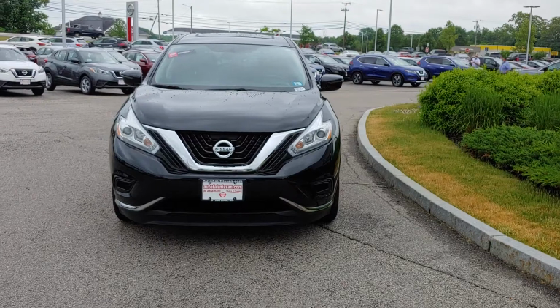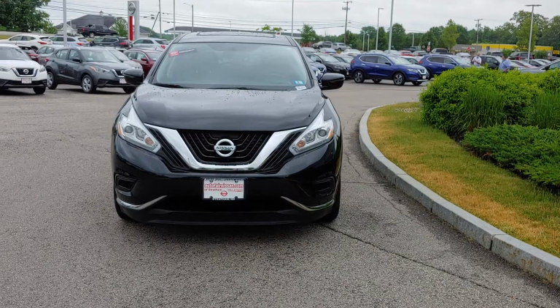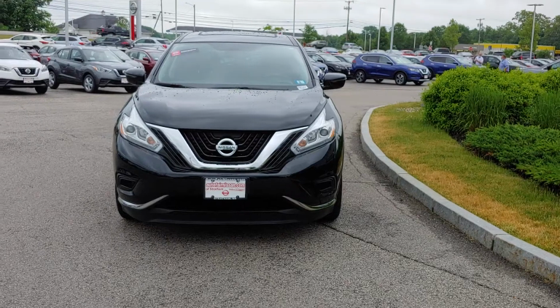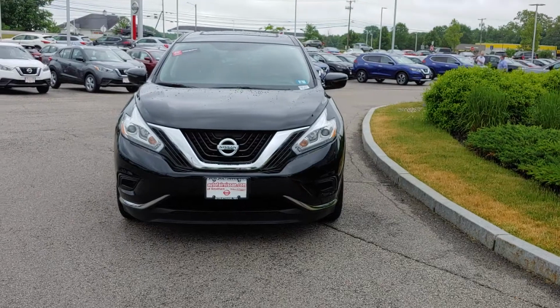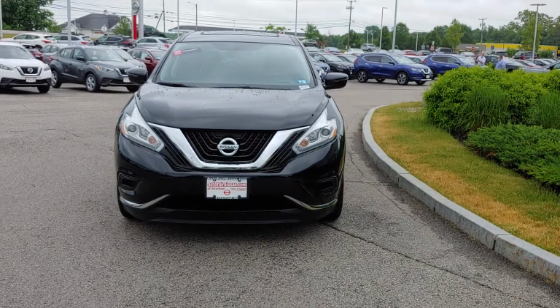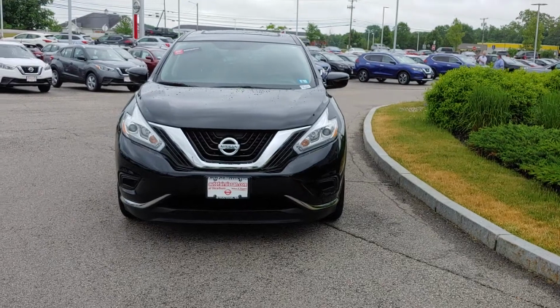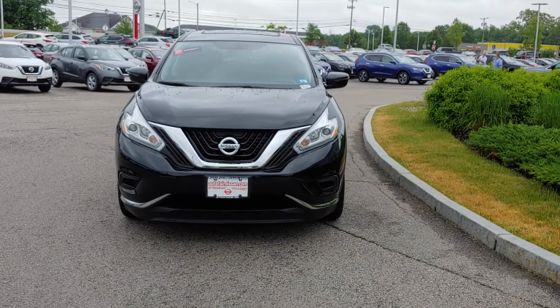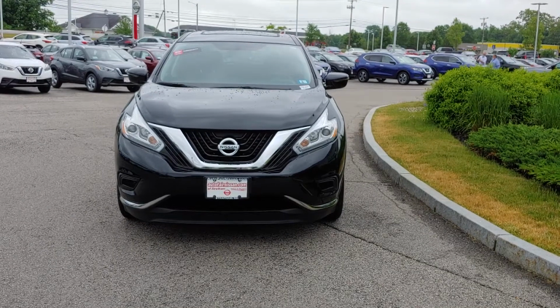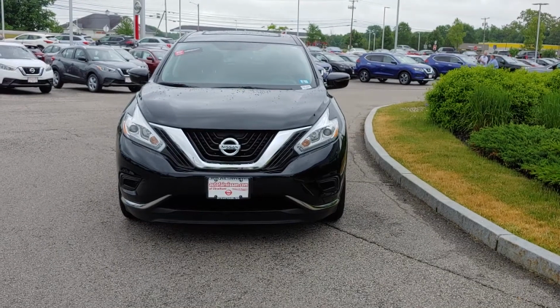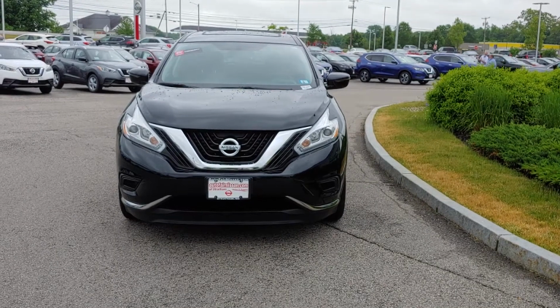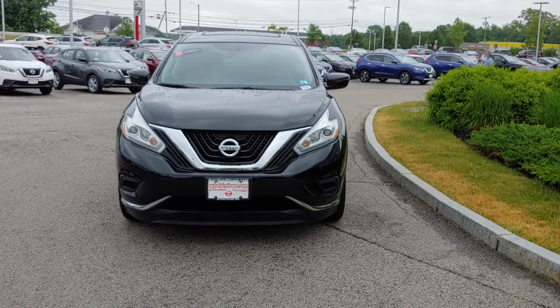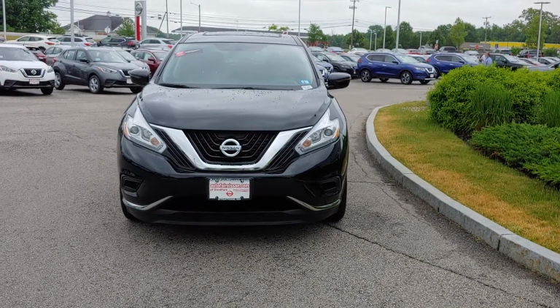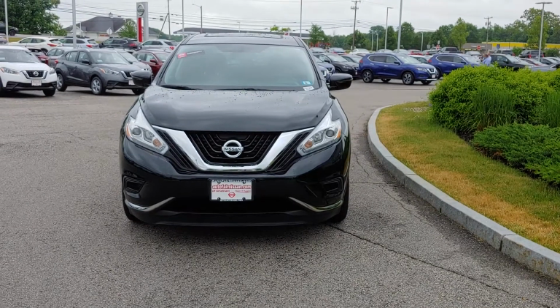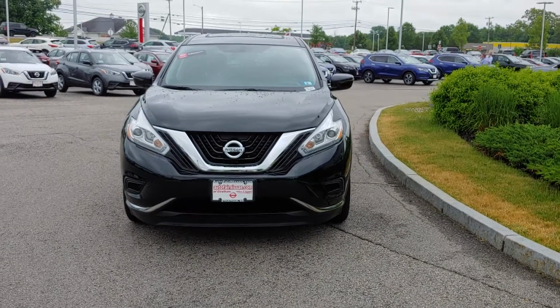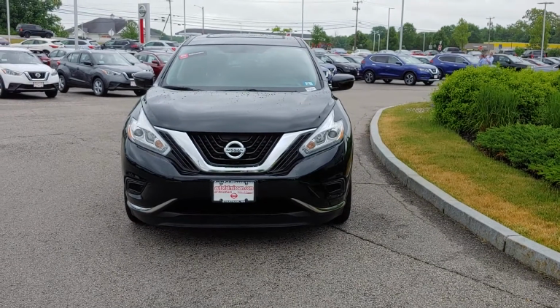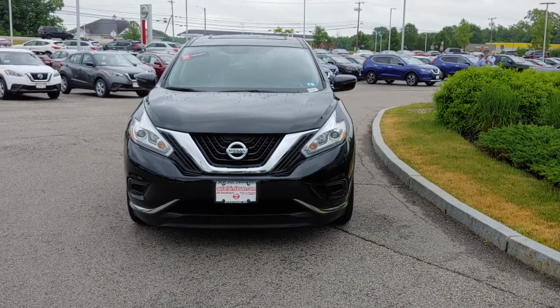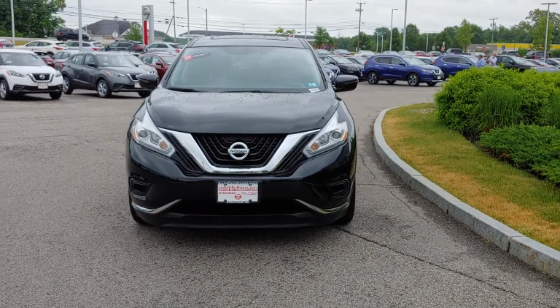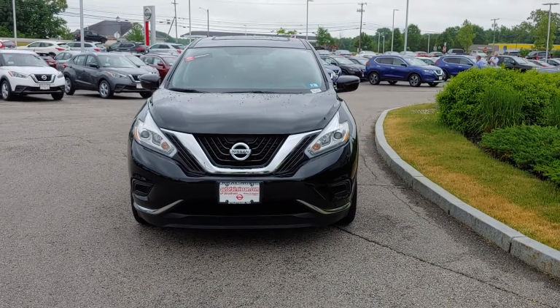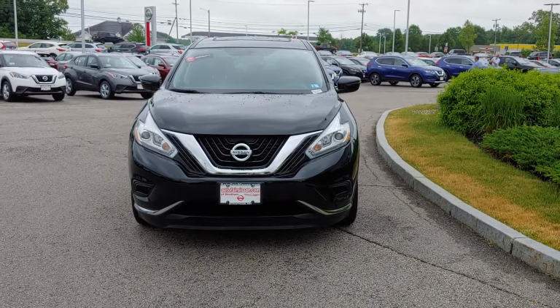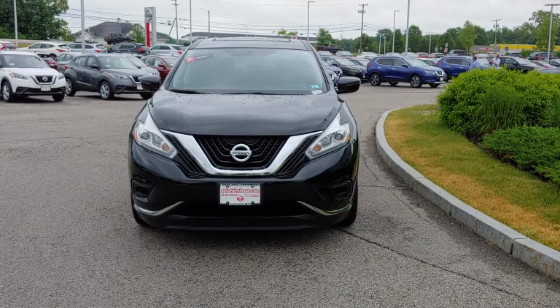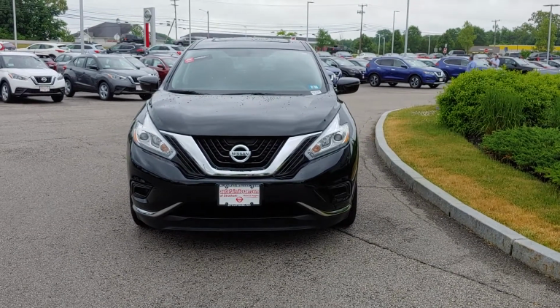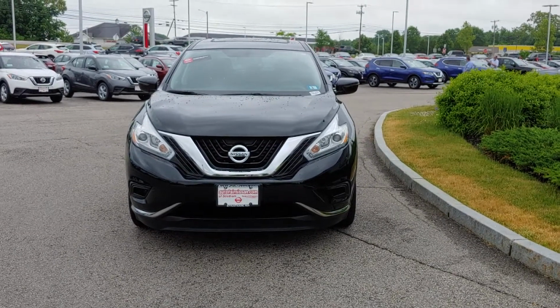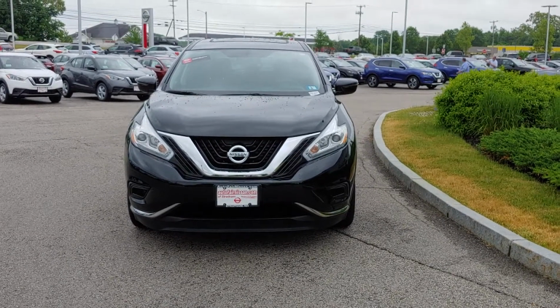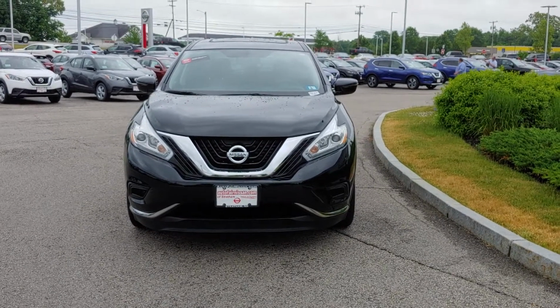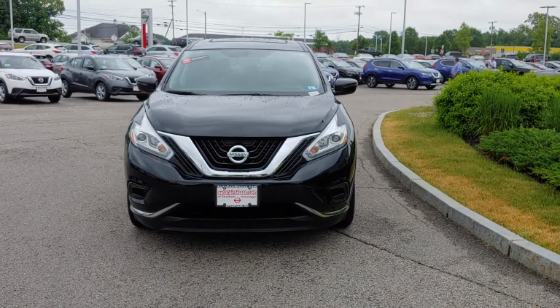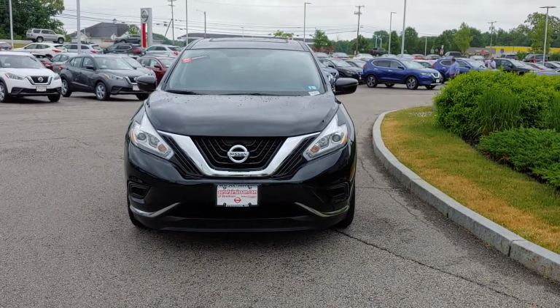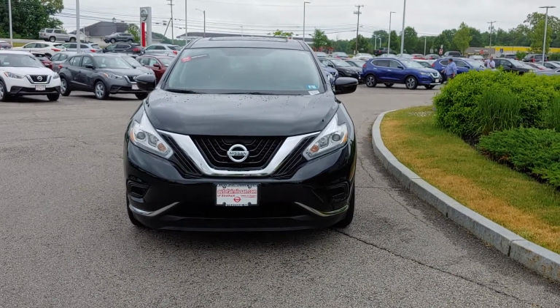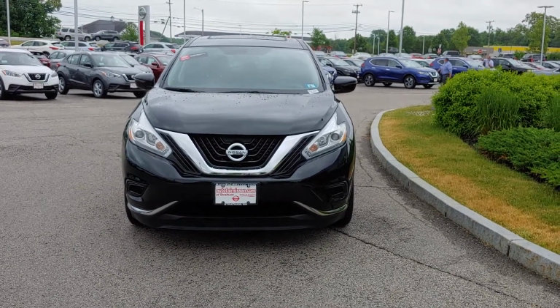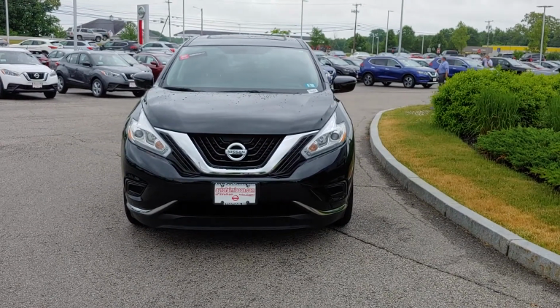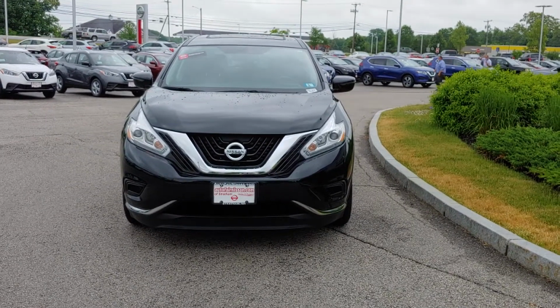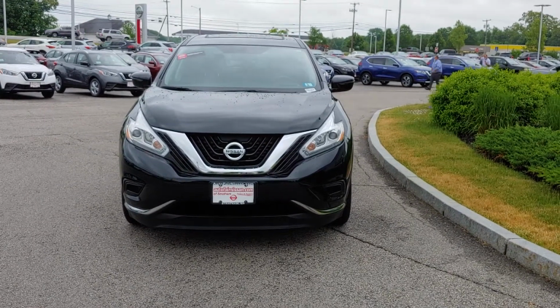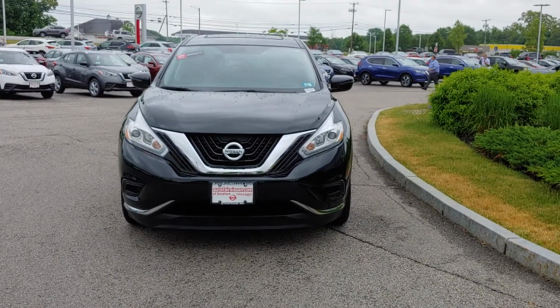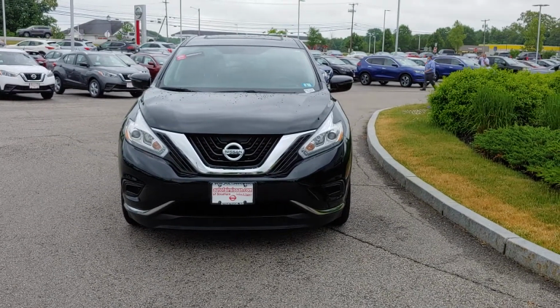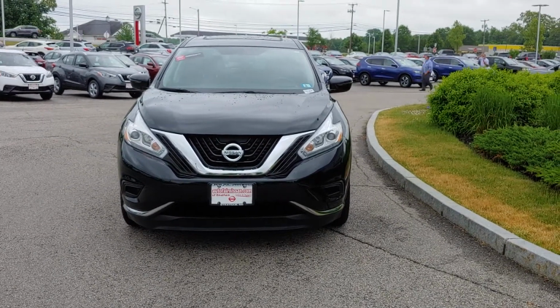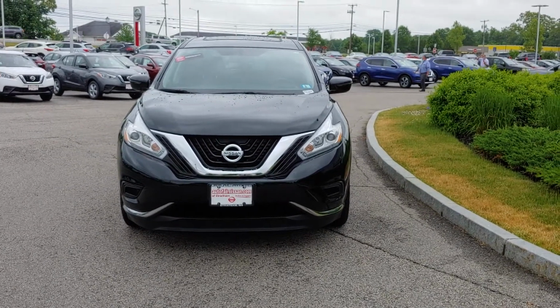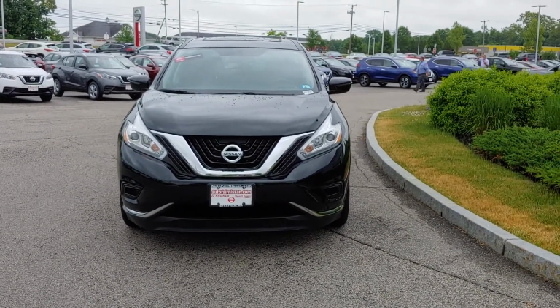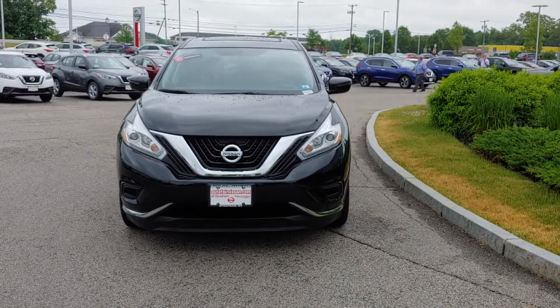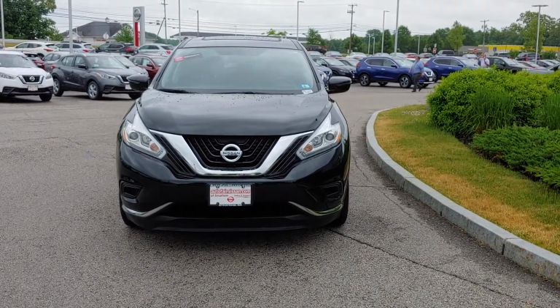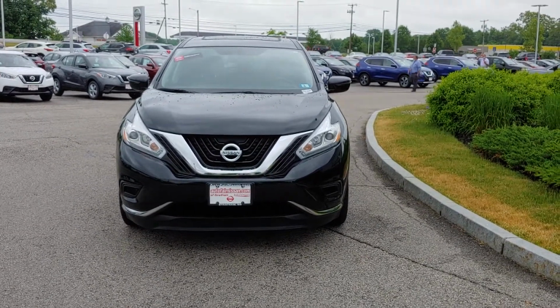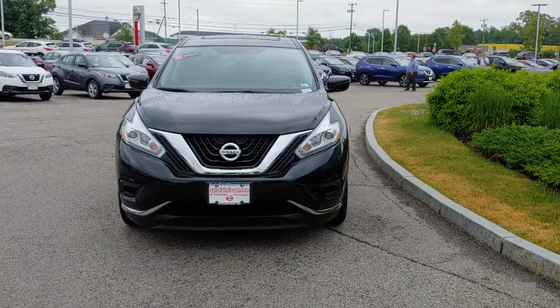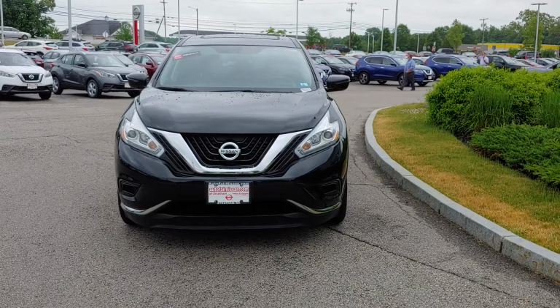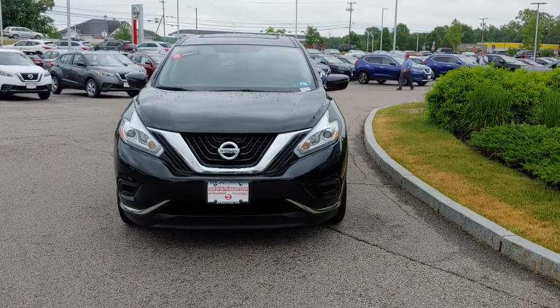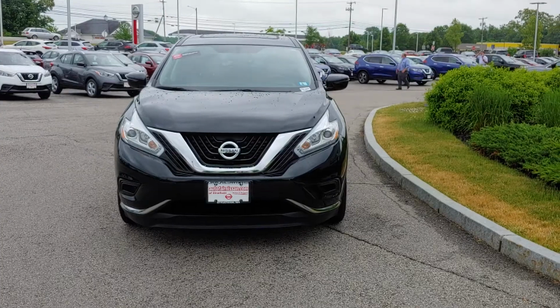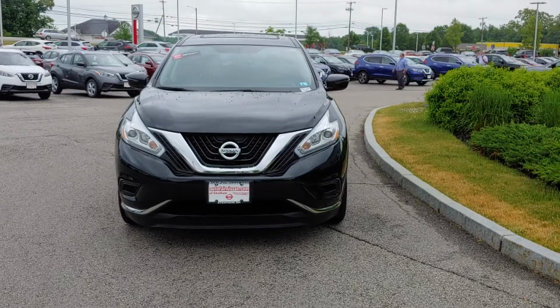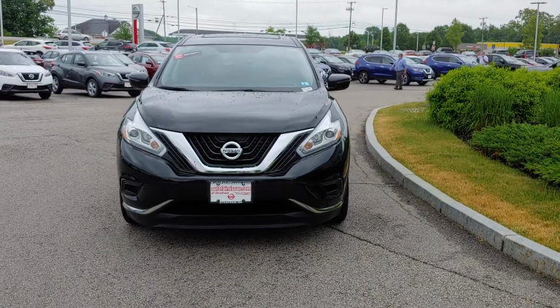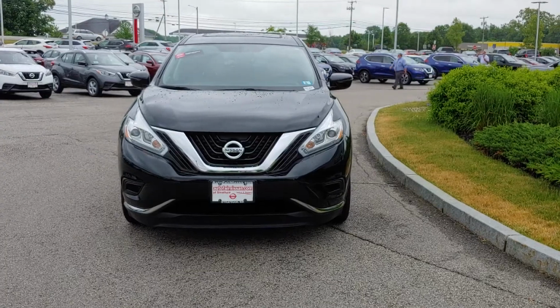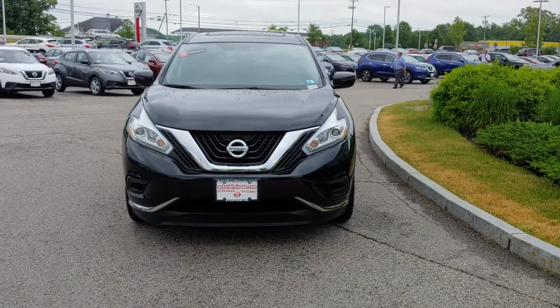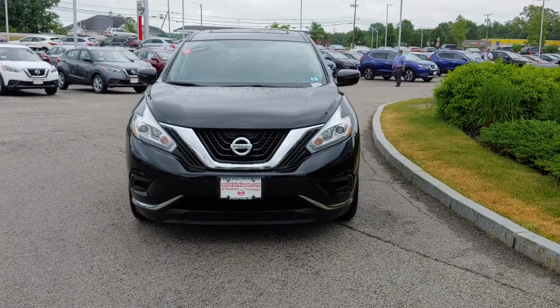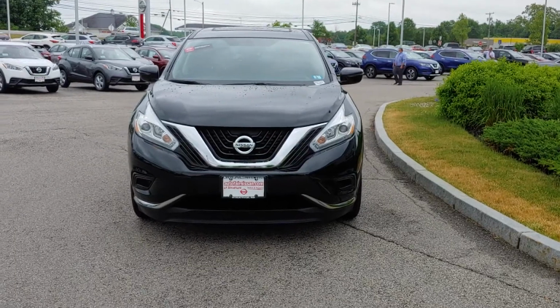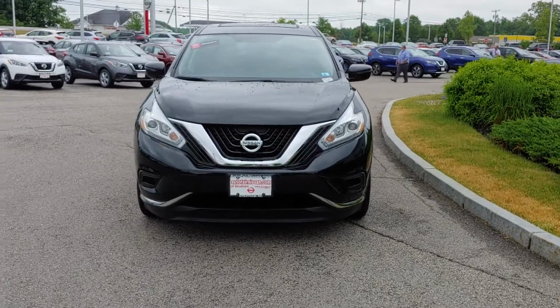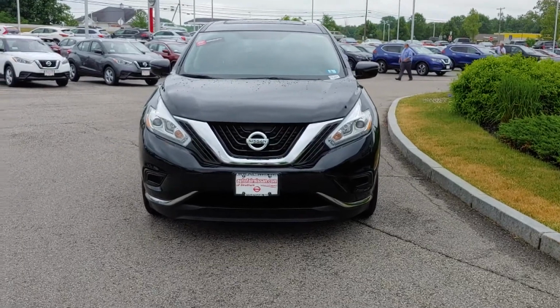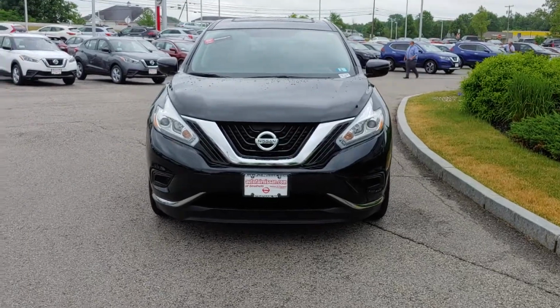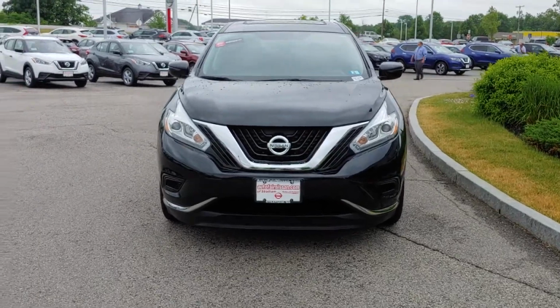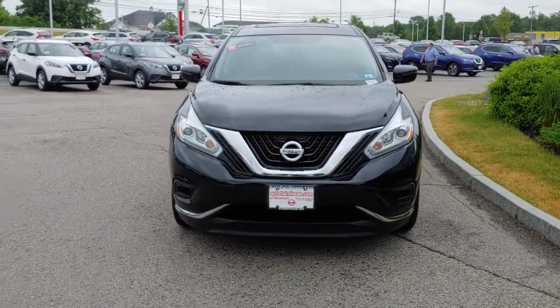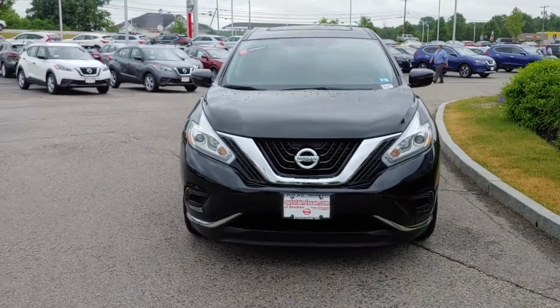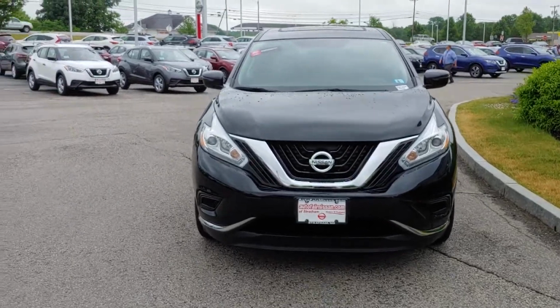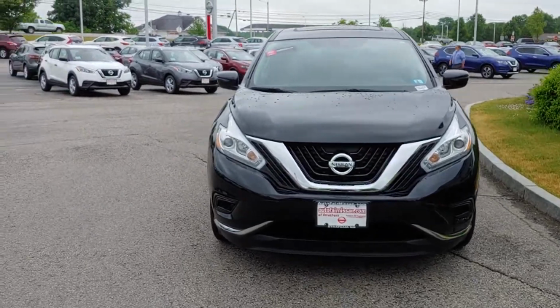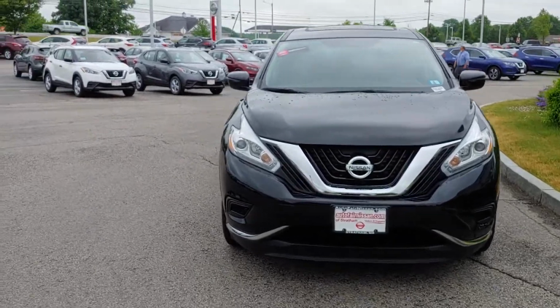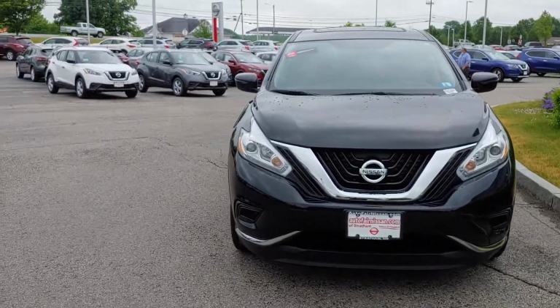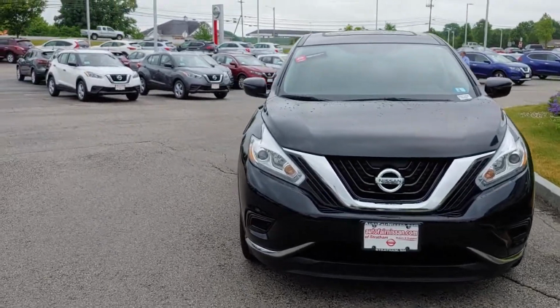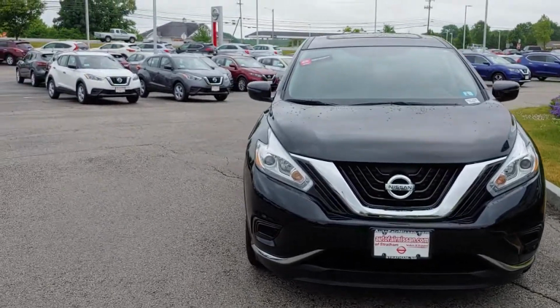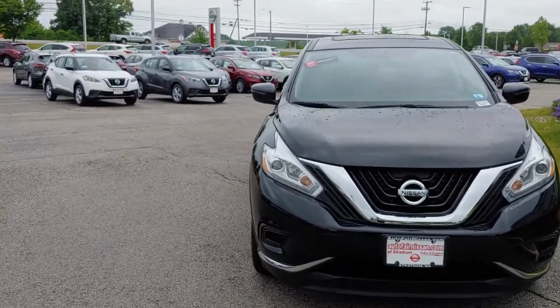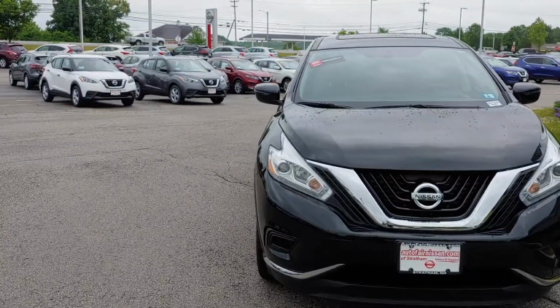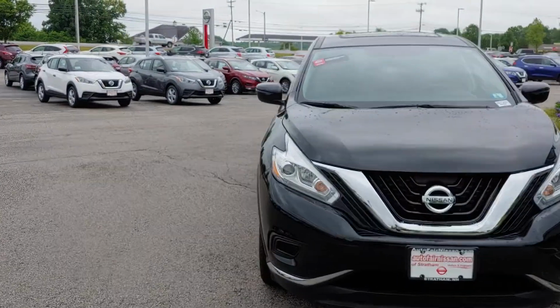Hey Timothy, this is Neil over at Autofair Nissan of Stratum. I just want to show you this beautiful 2017 Nissan Murano.